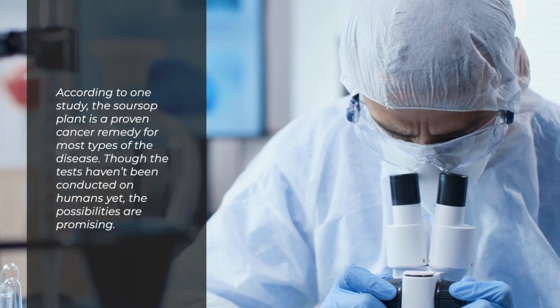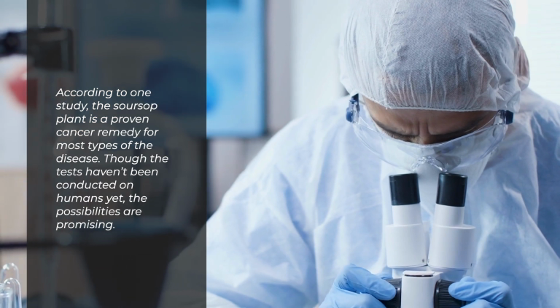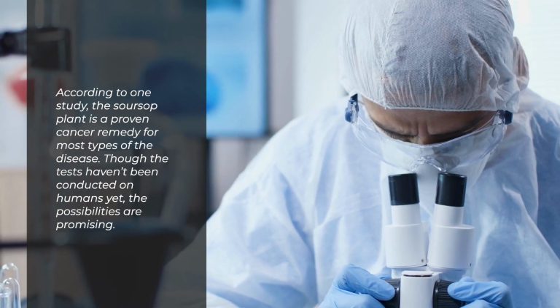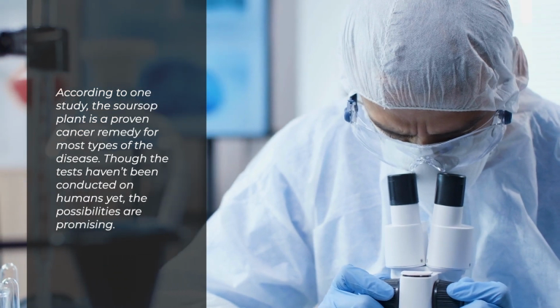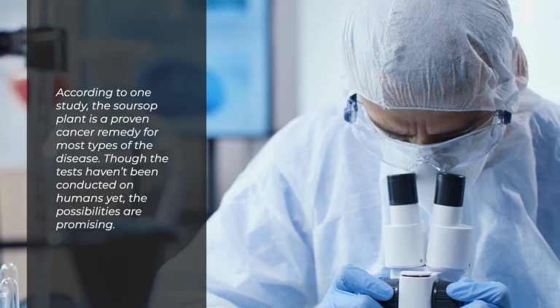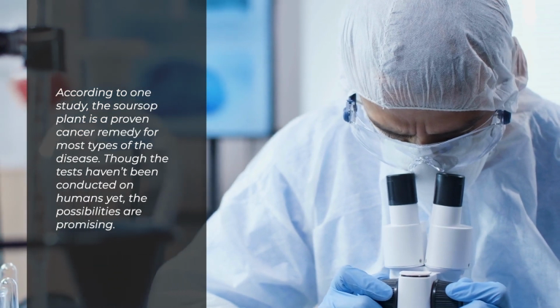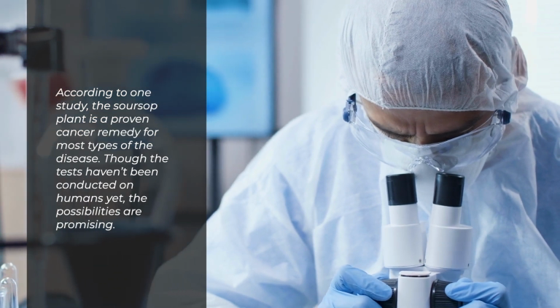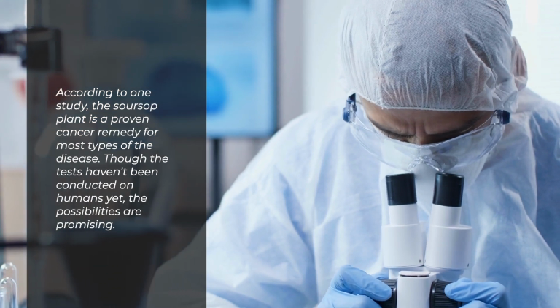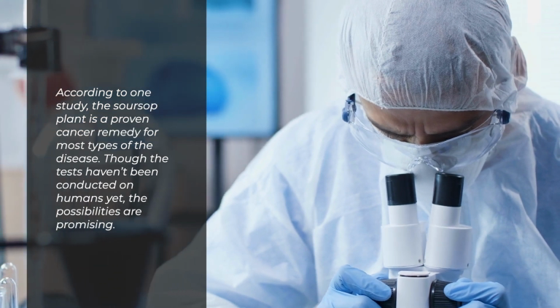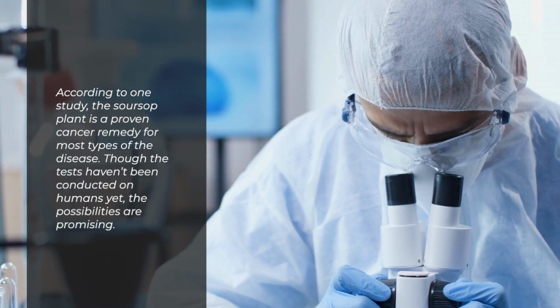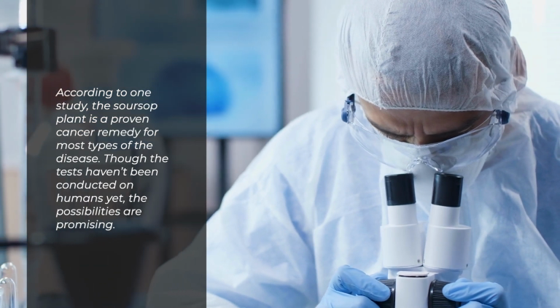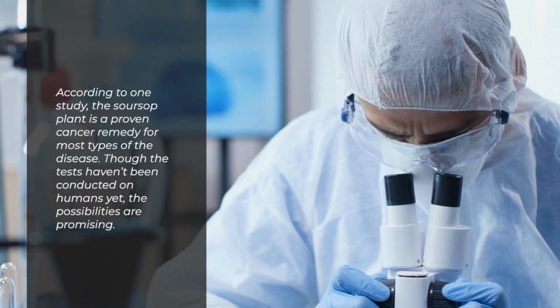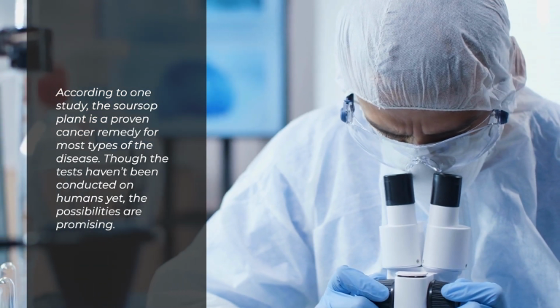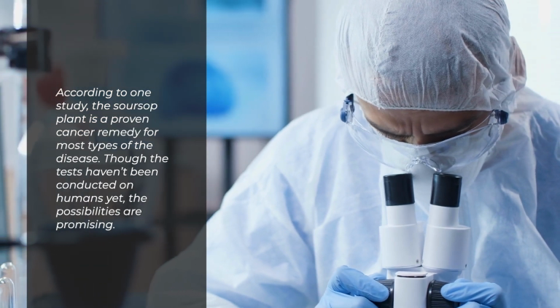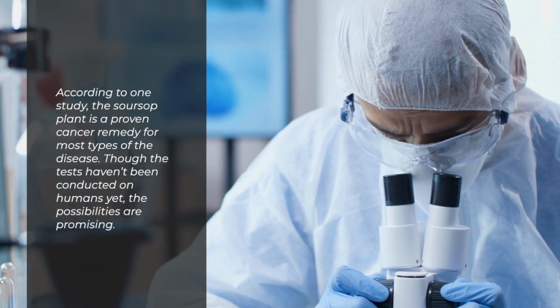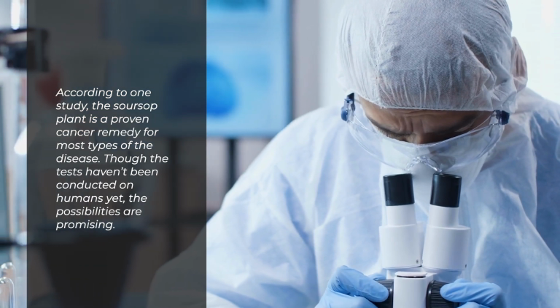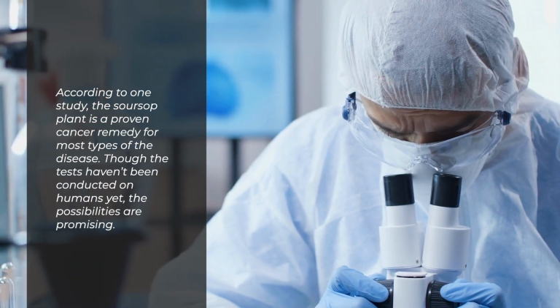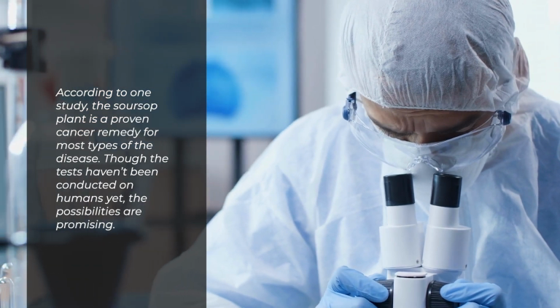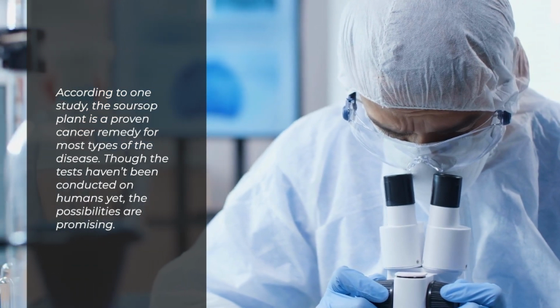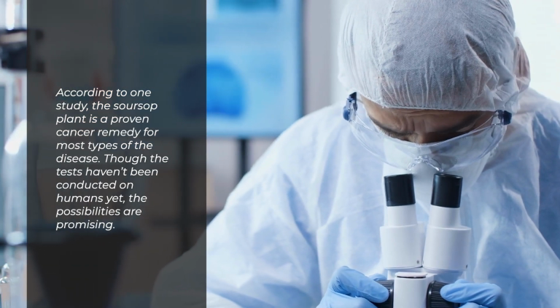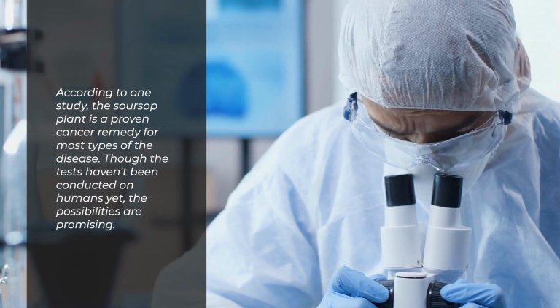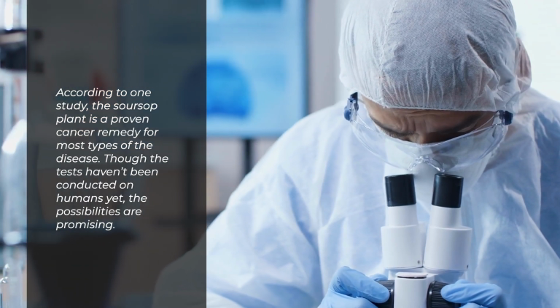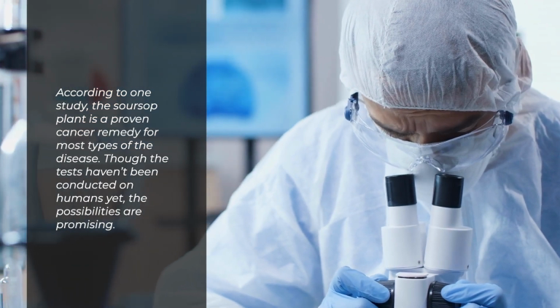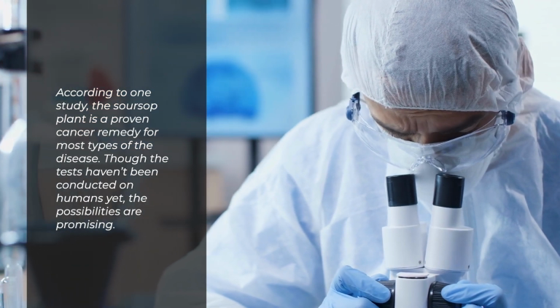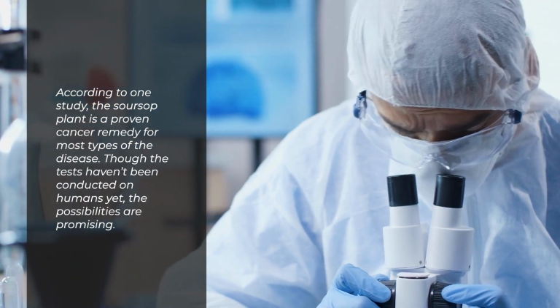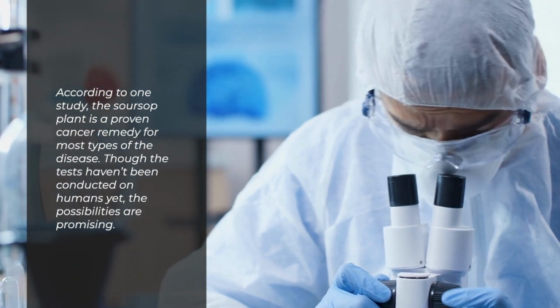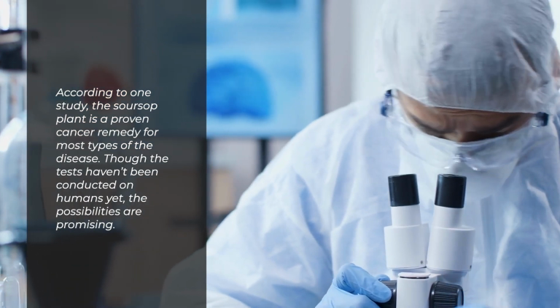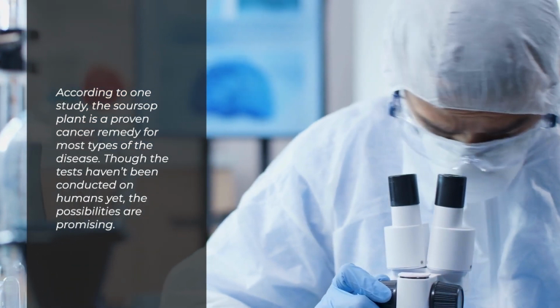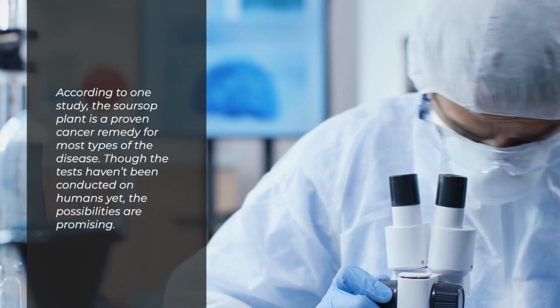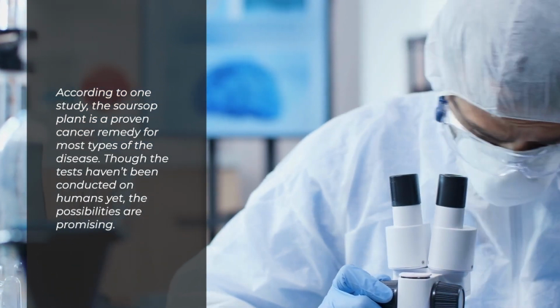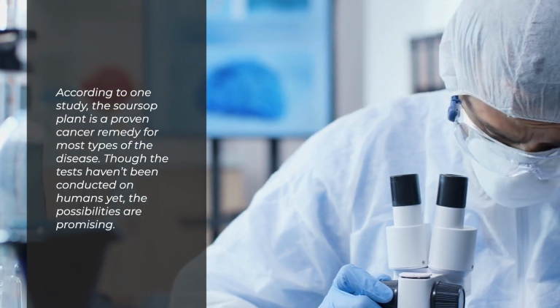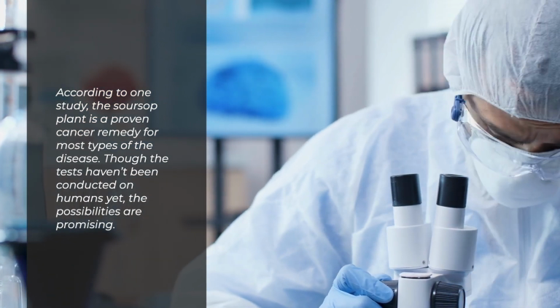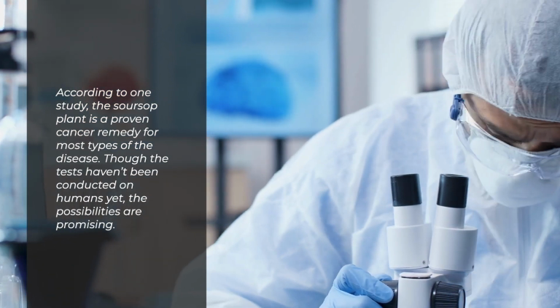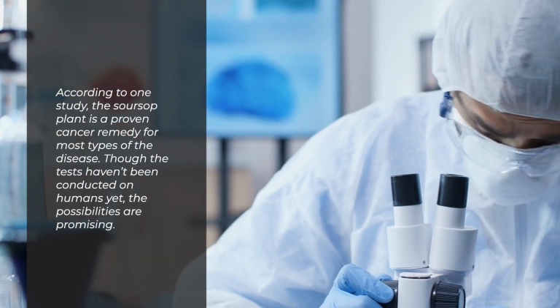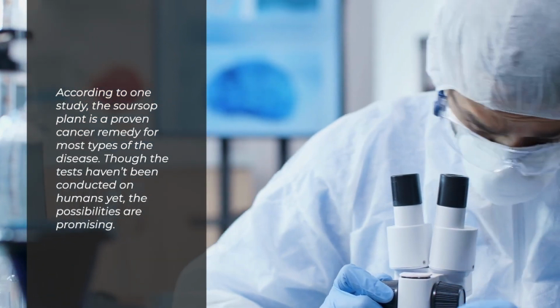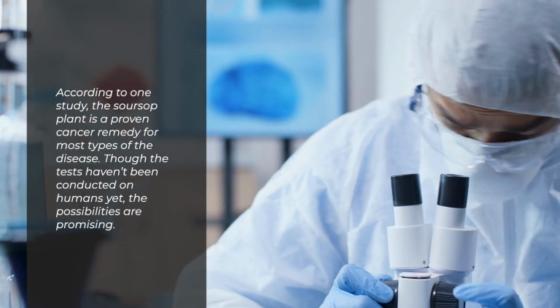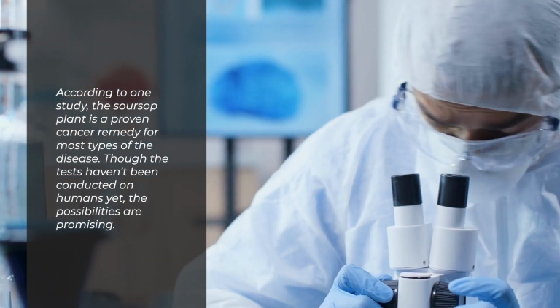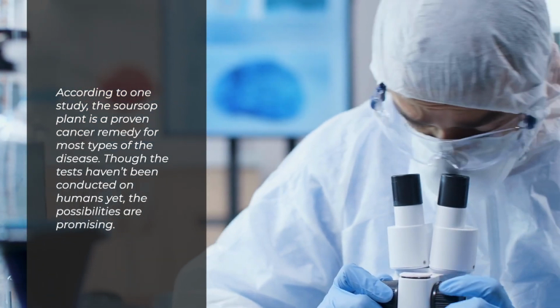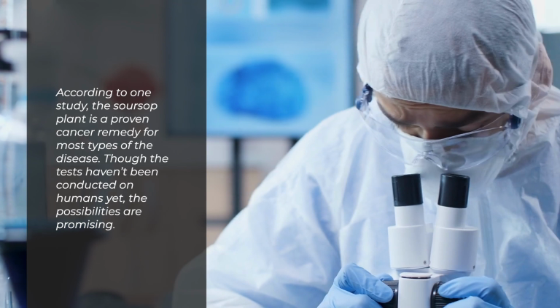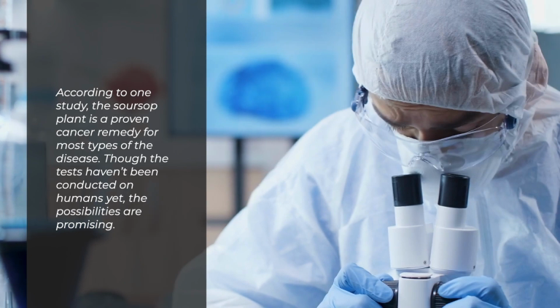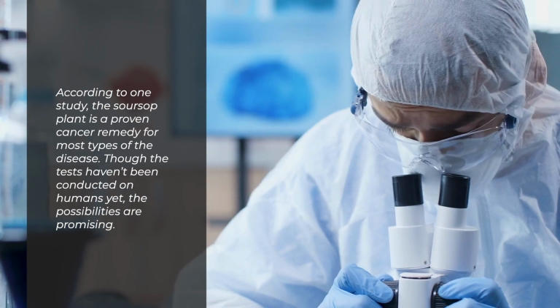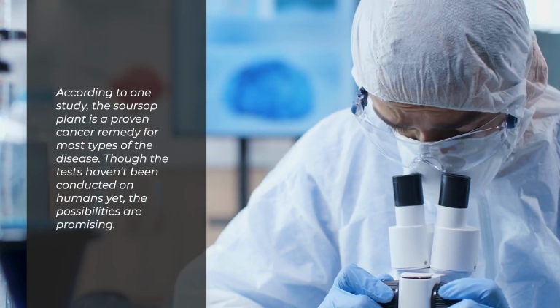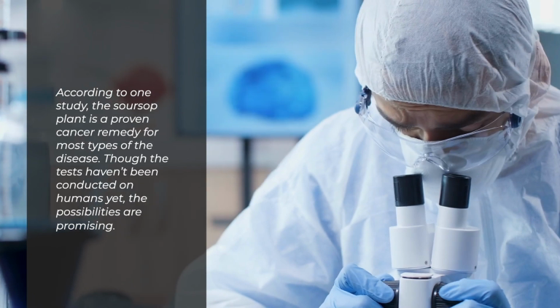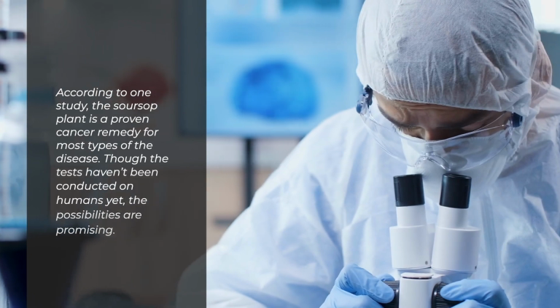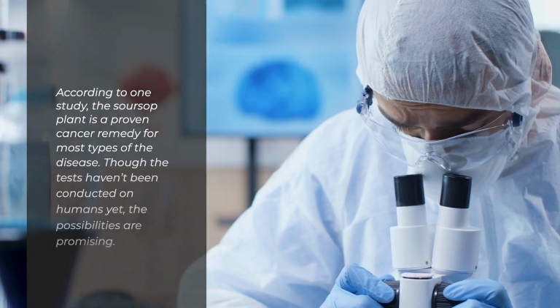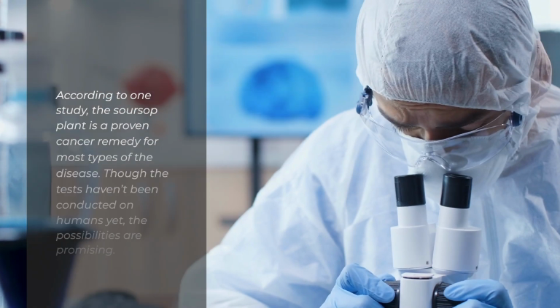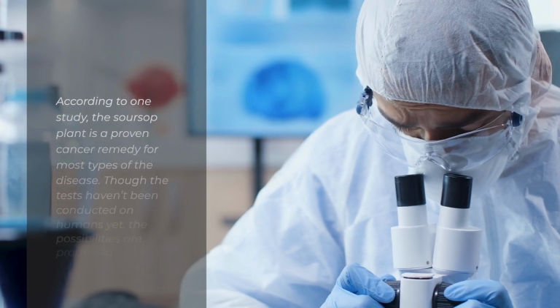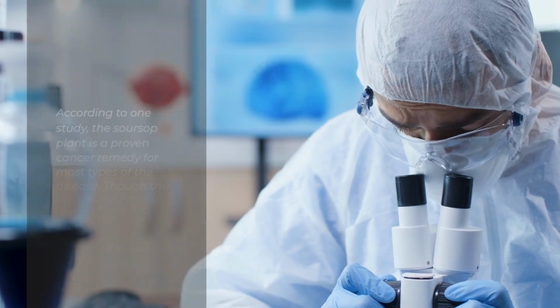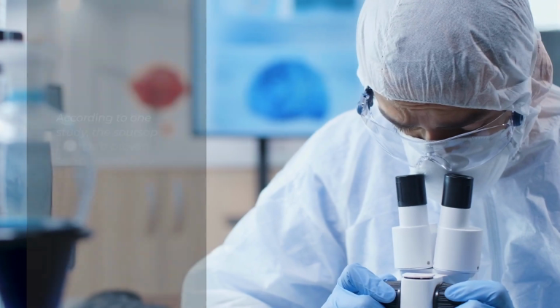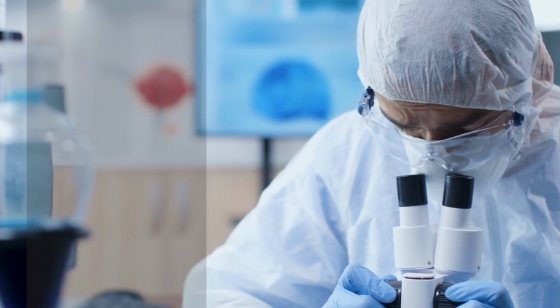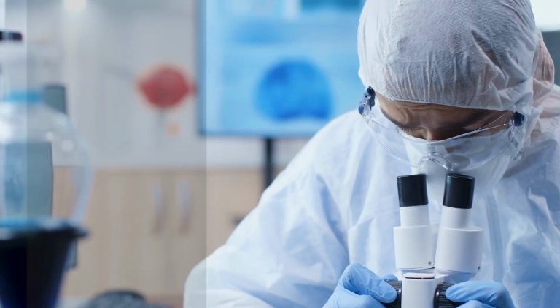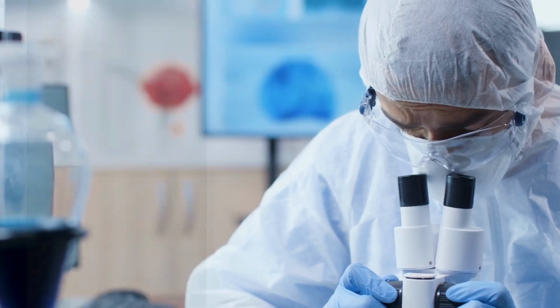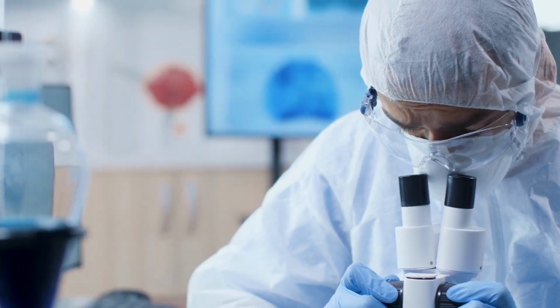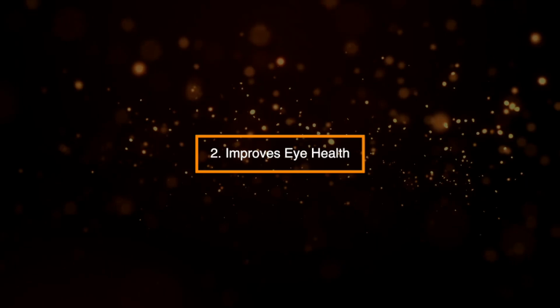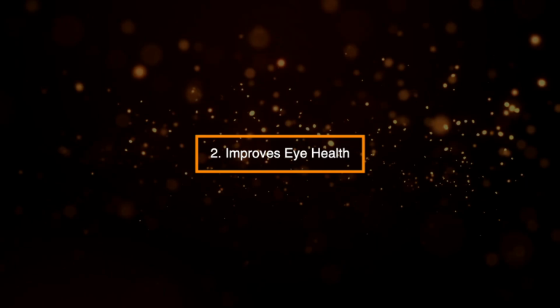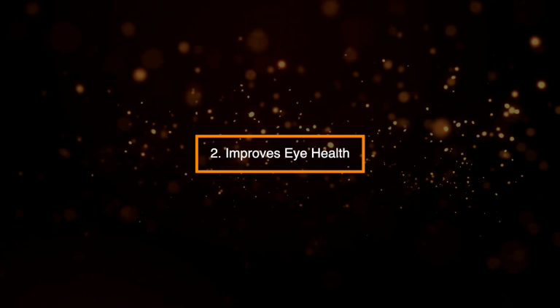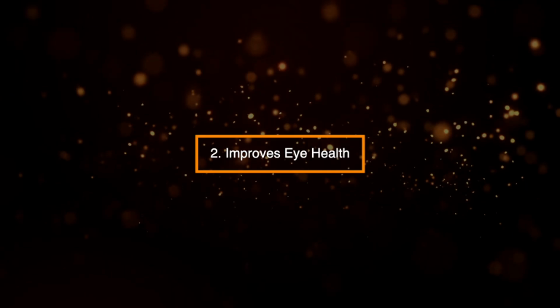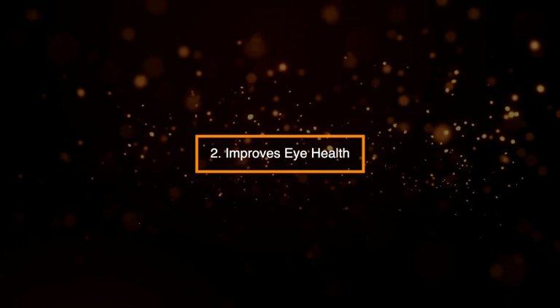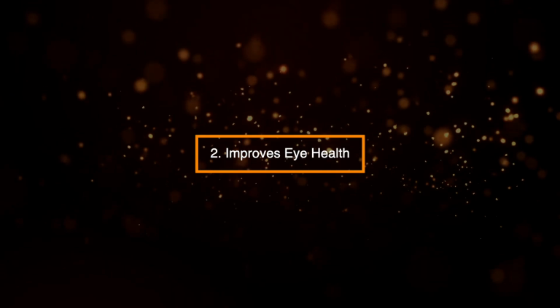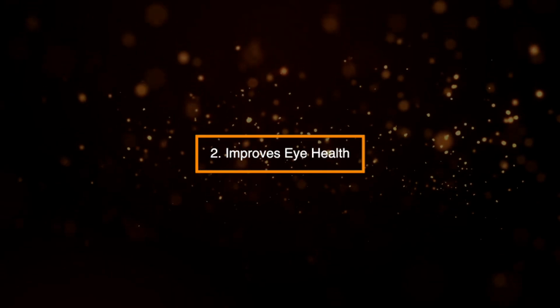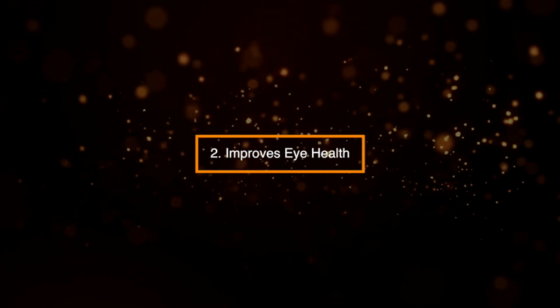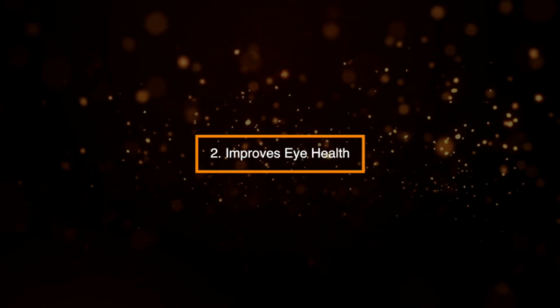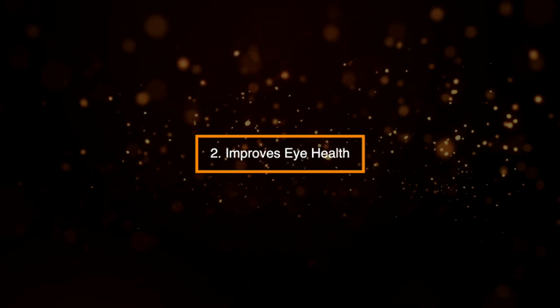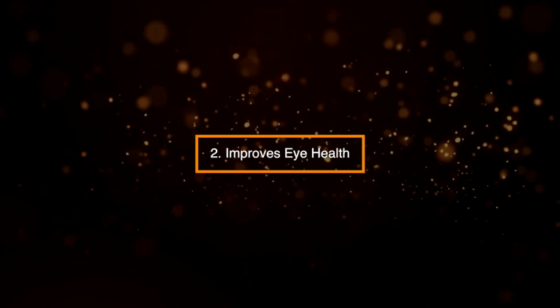Though the tests haven't been conducted on humans yet, just mice, the possibilities are promising.